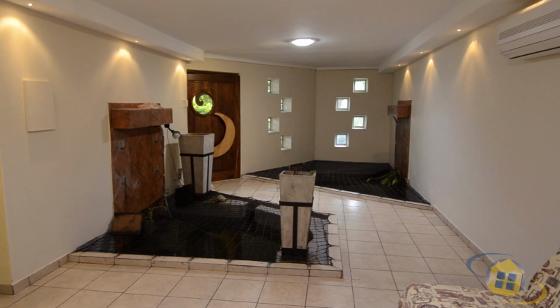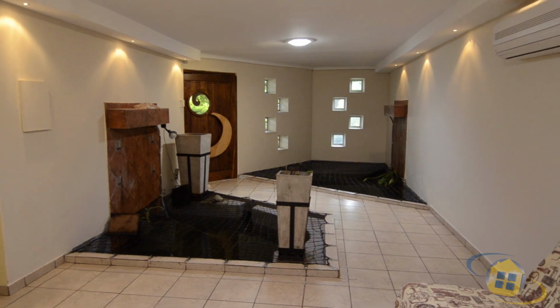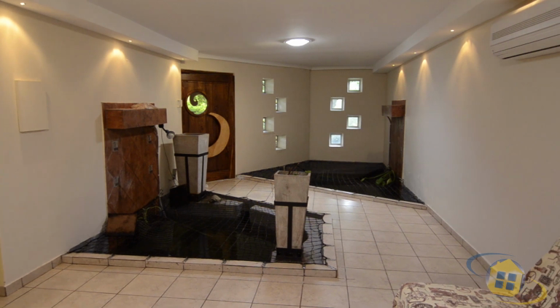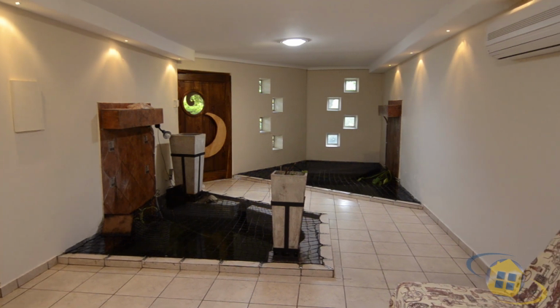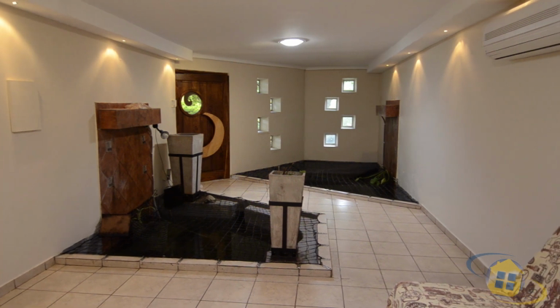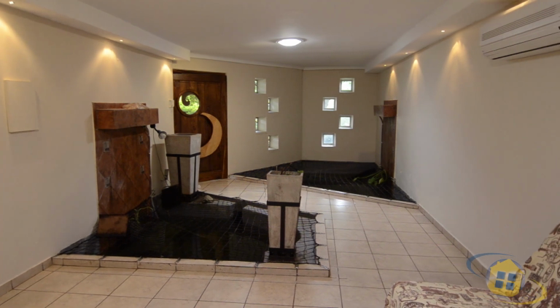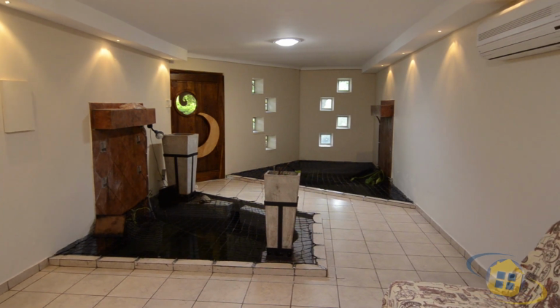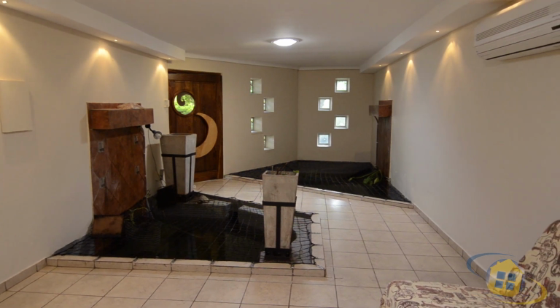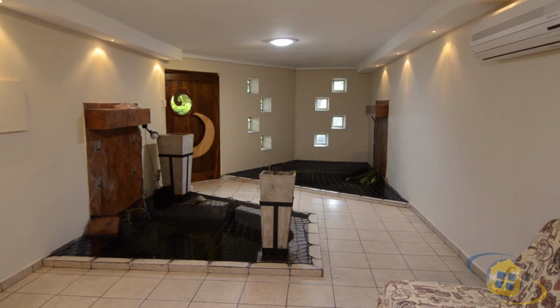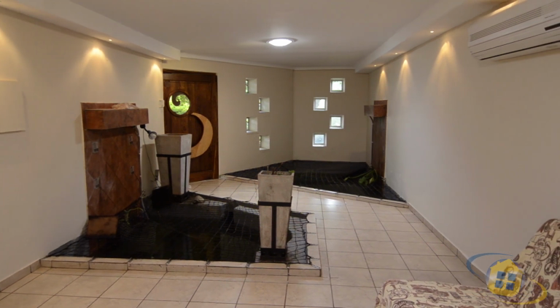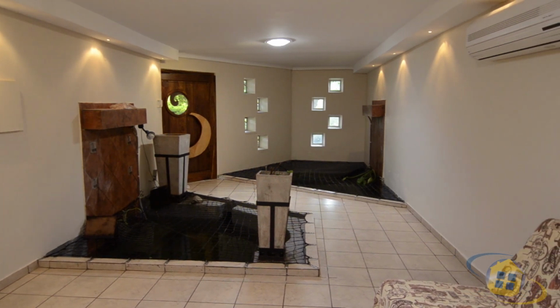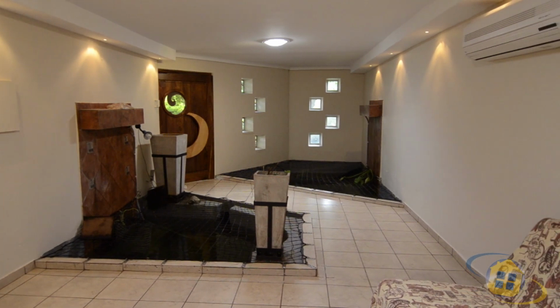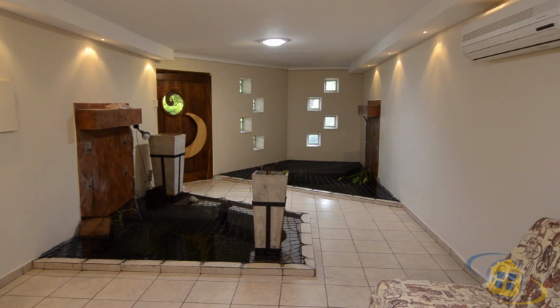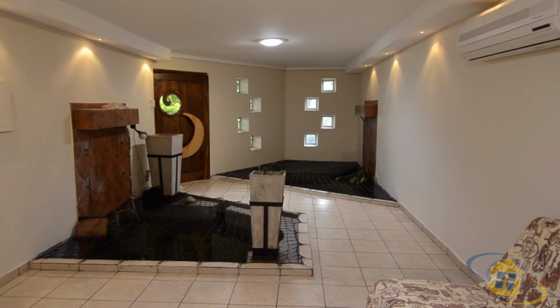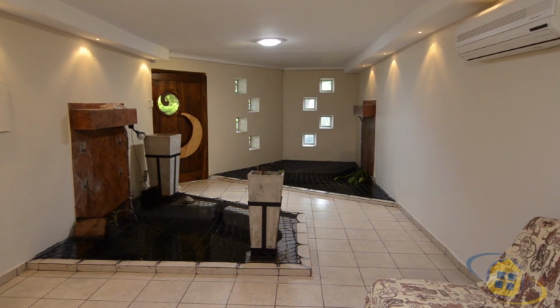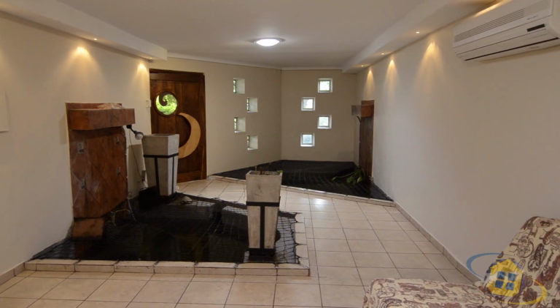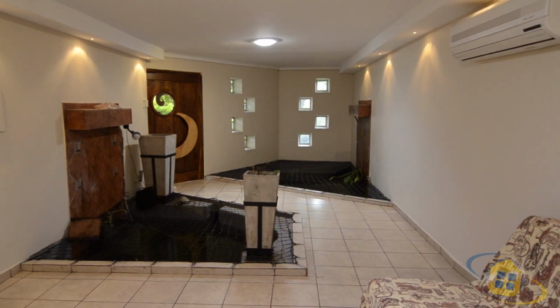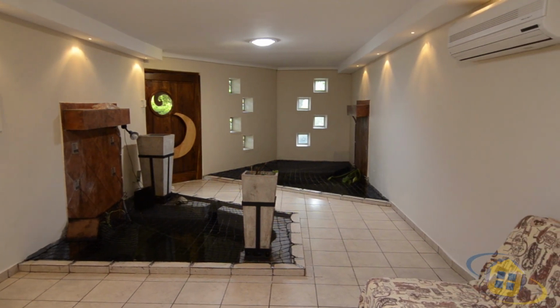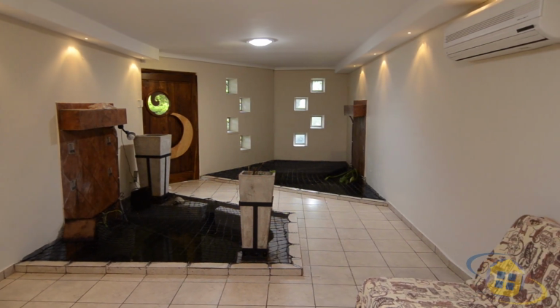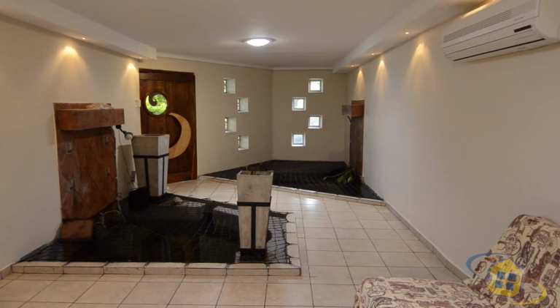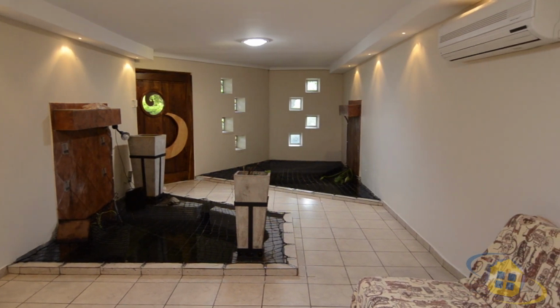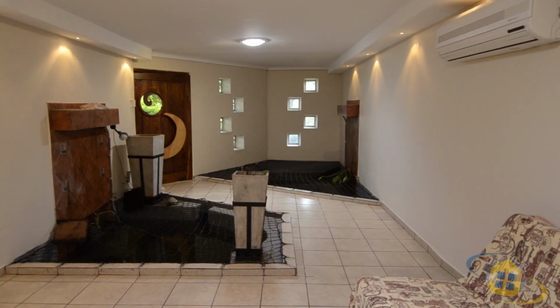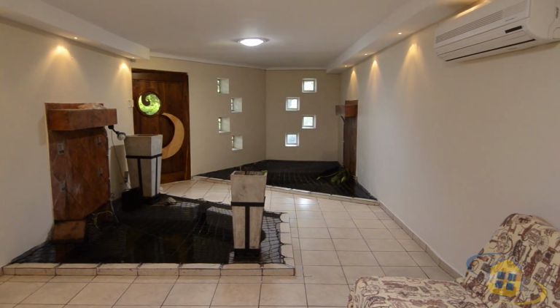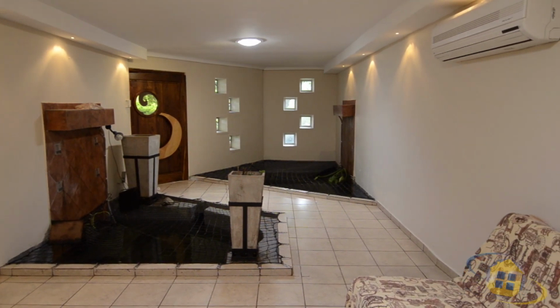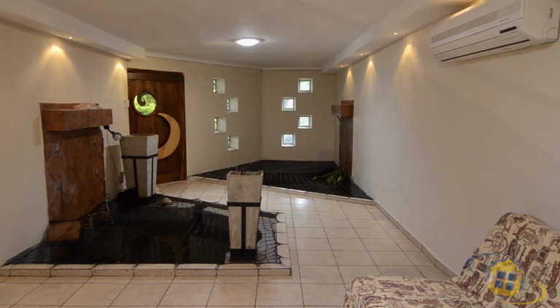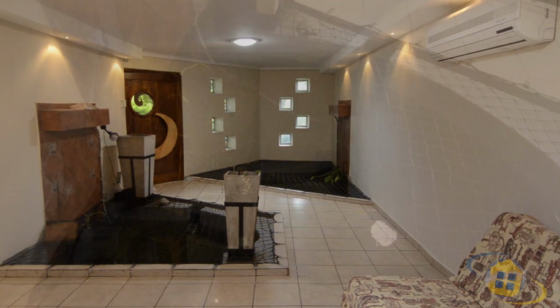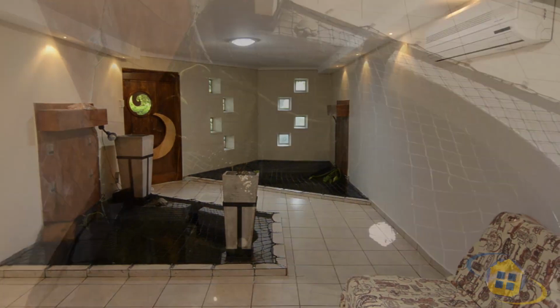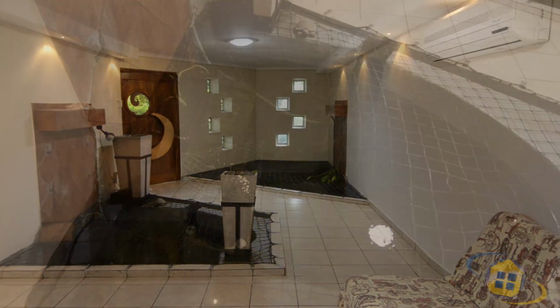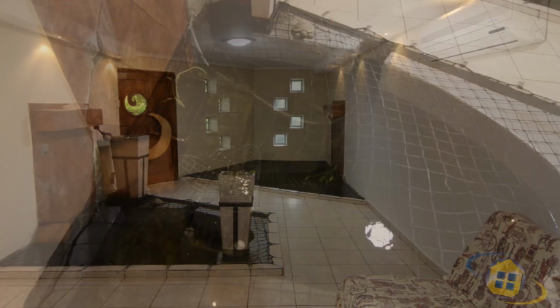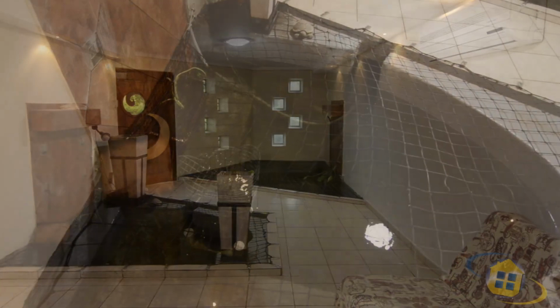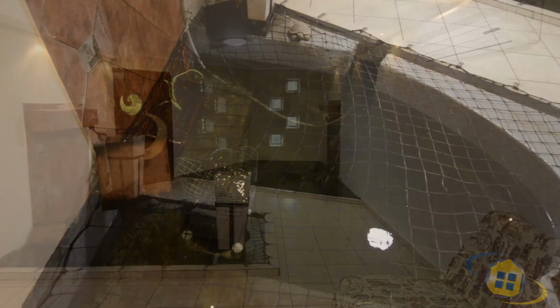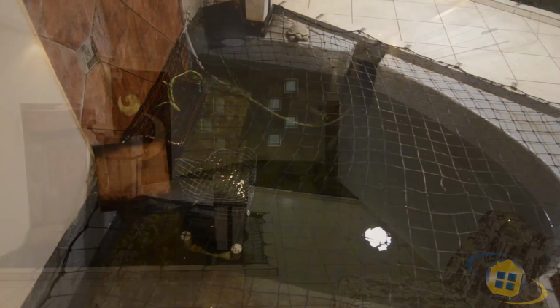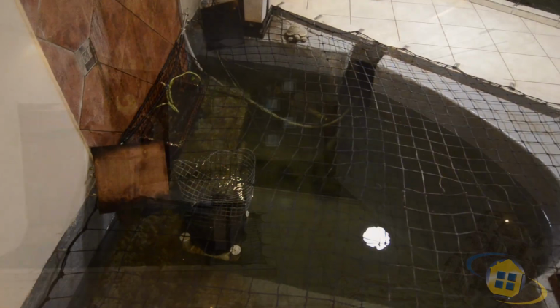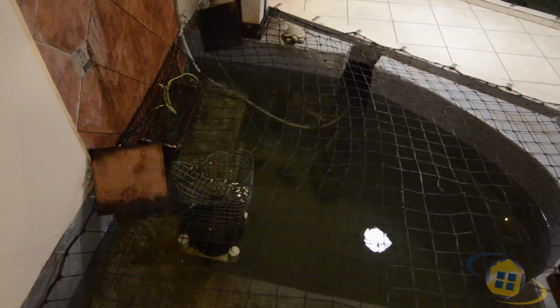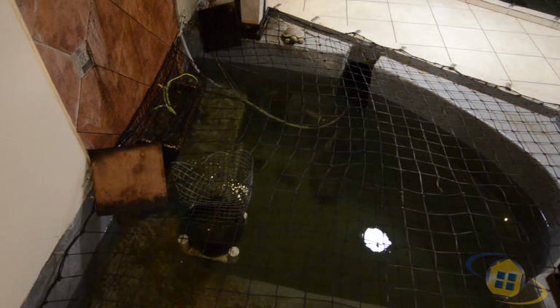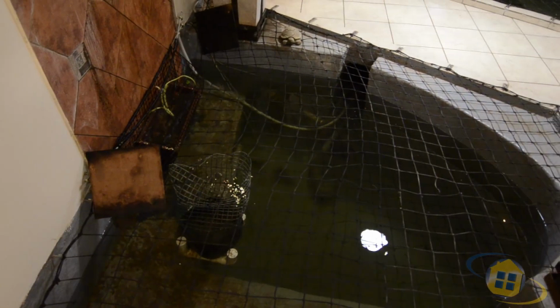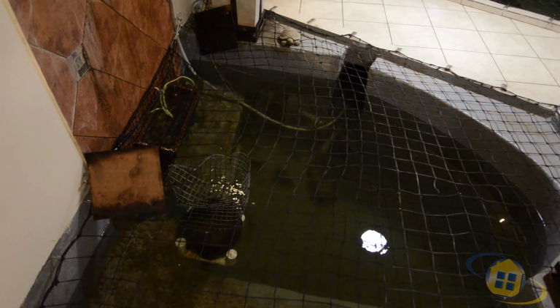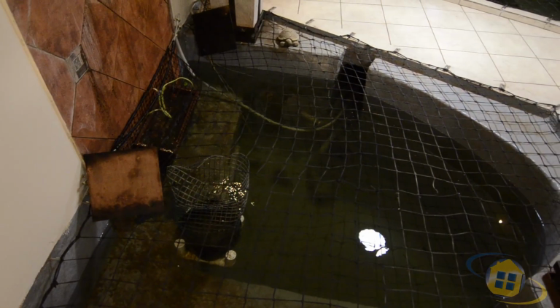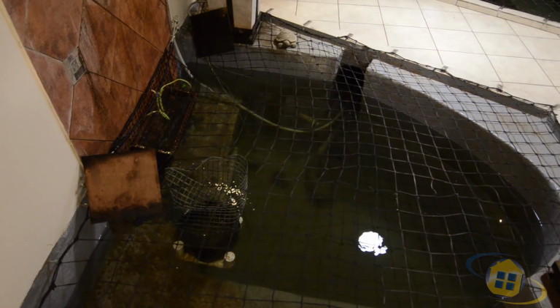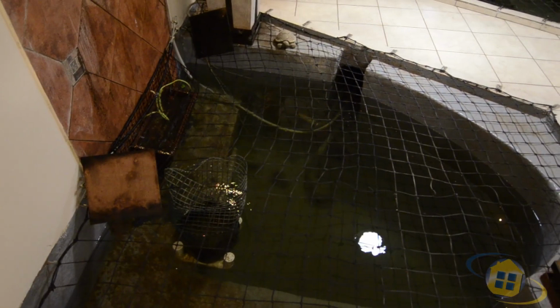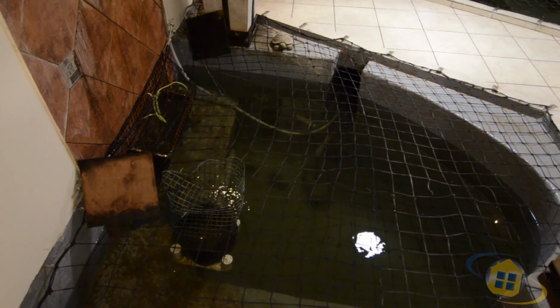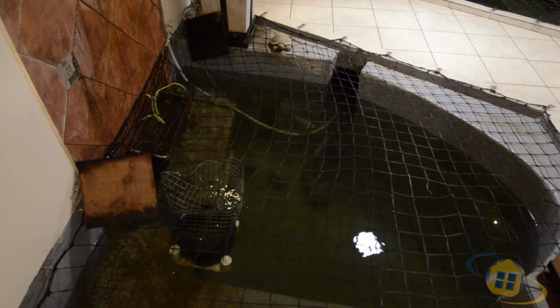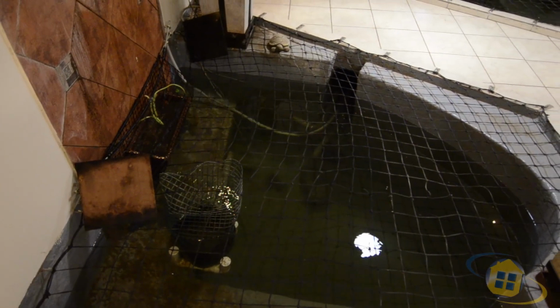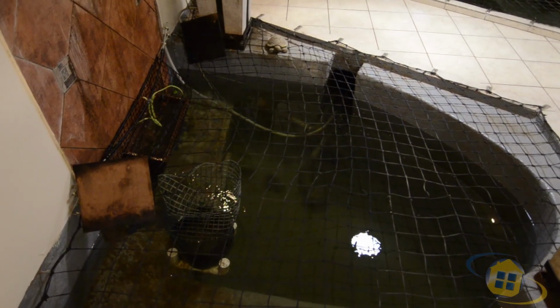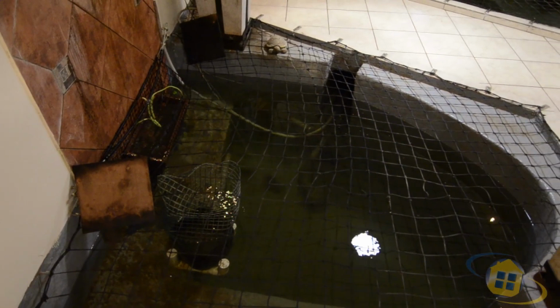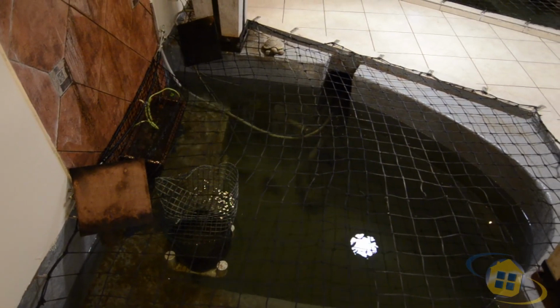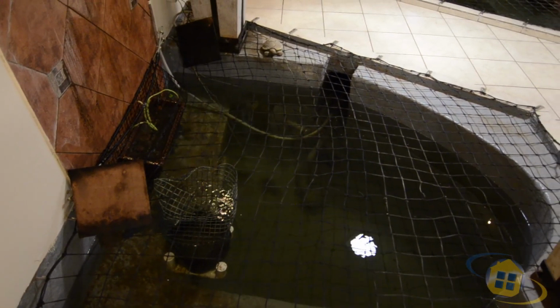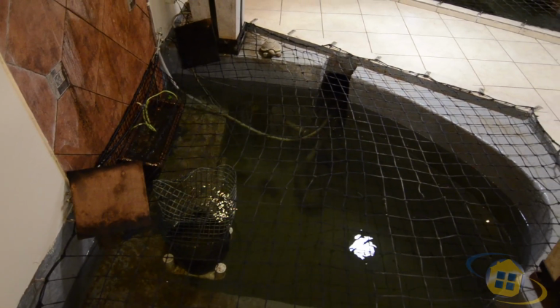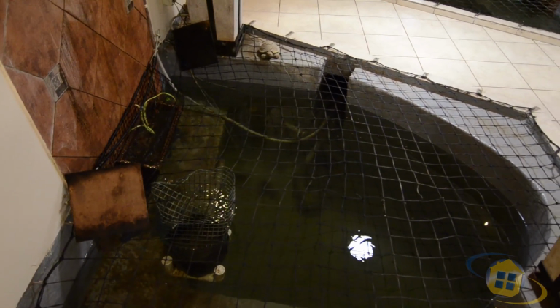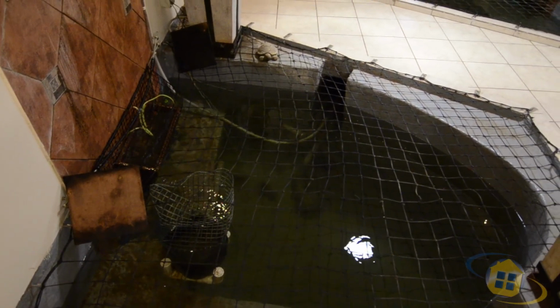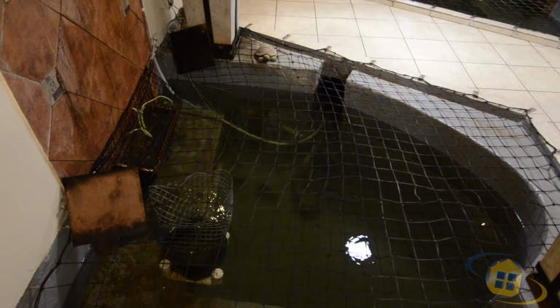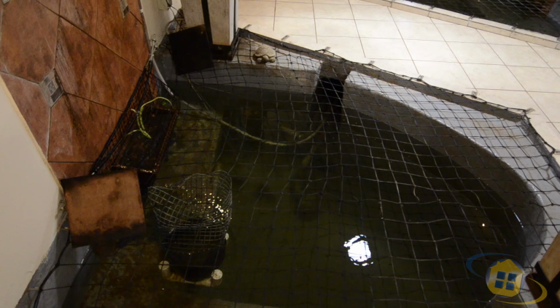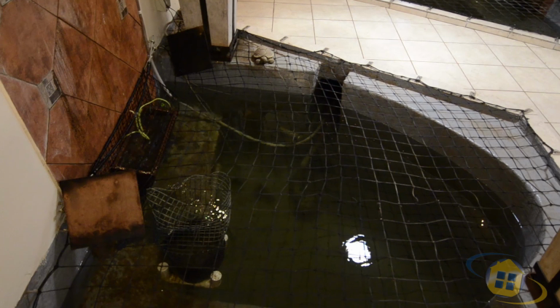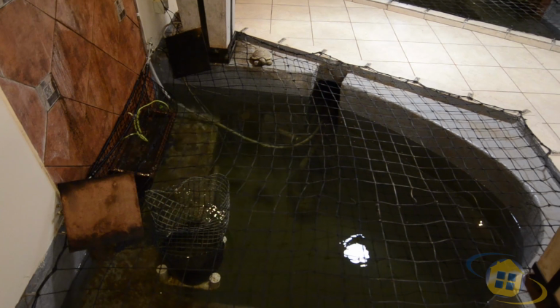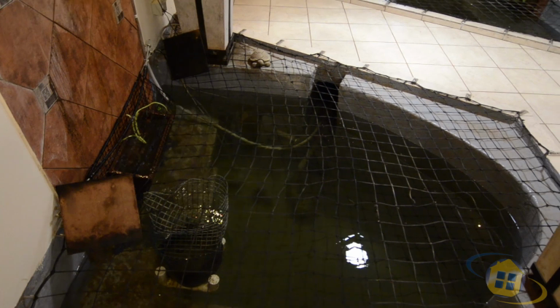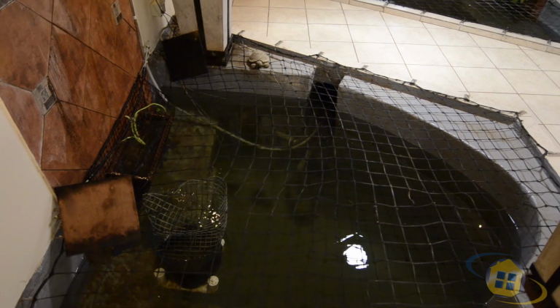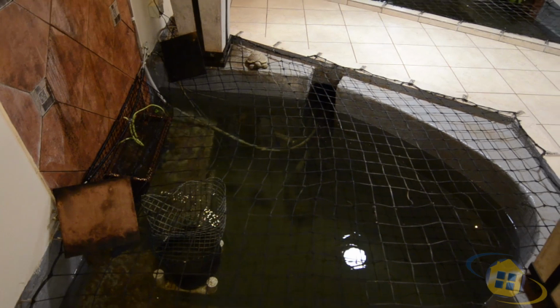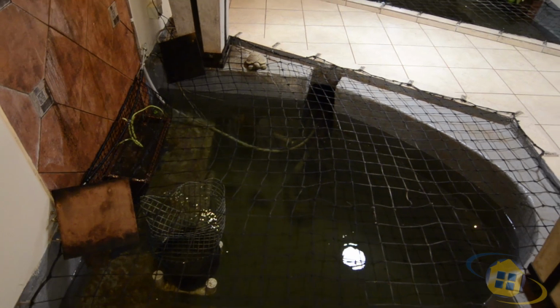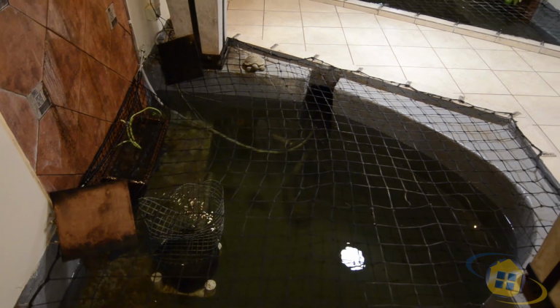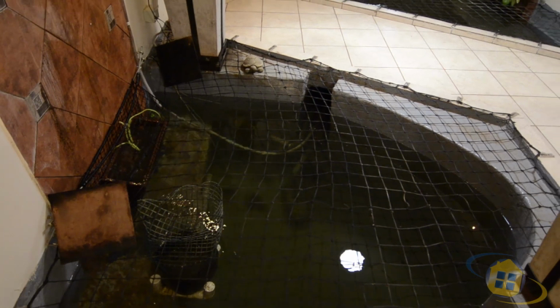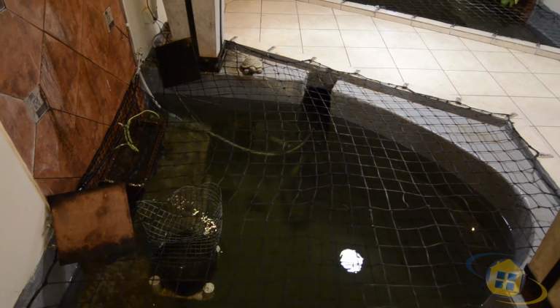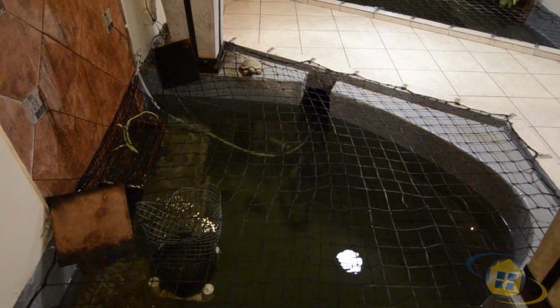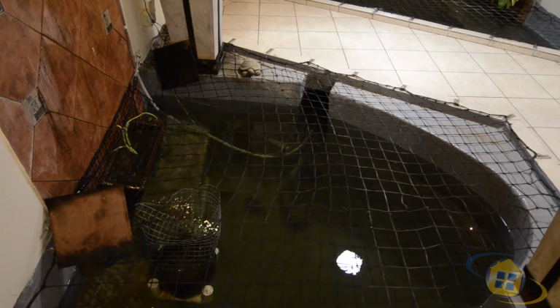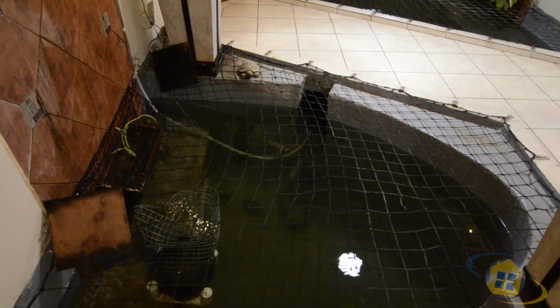Stepping into the tiled, air-conditioned entrance hall, one is met with a truly unique water feature and pond.